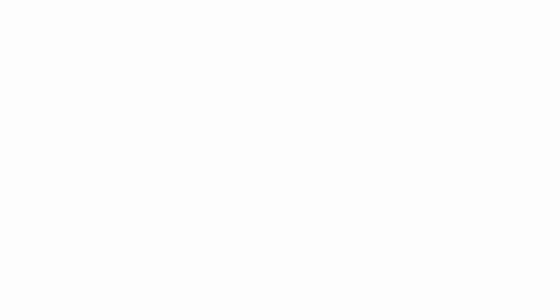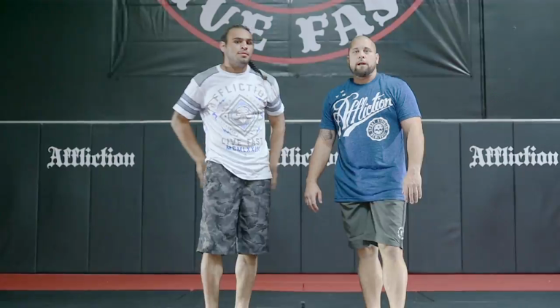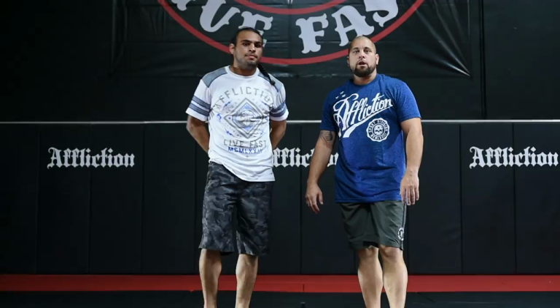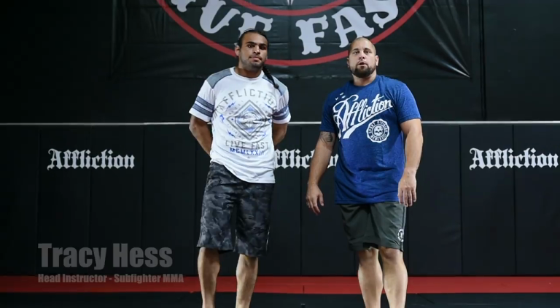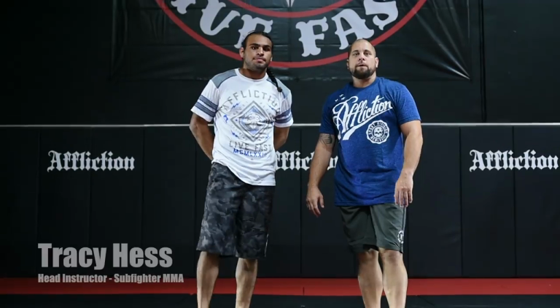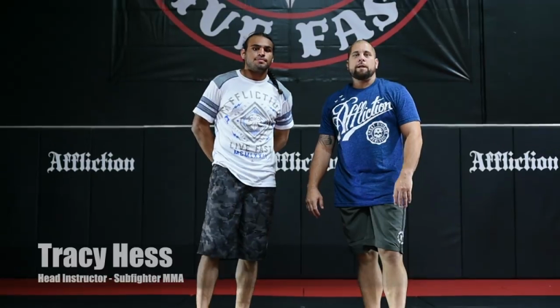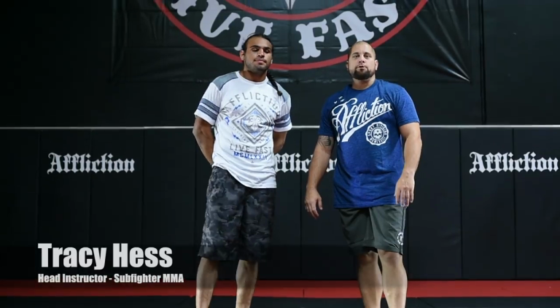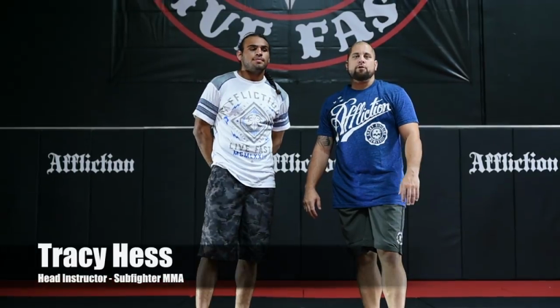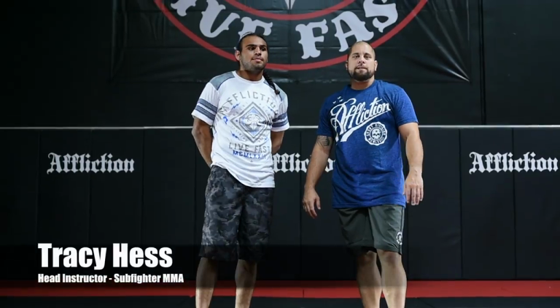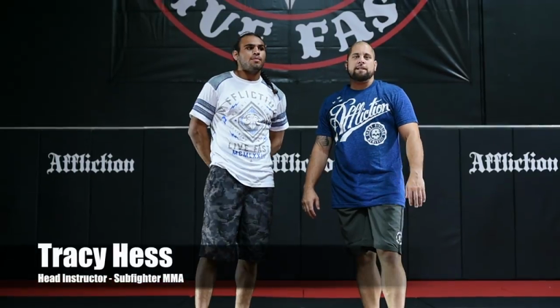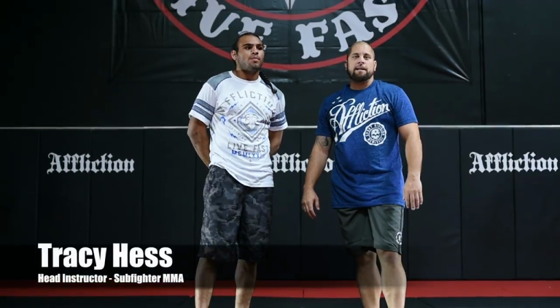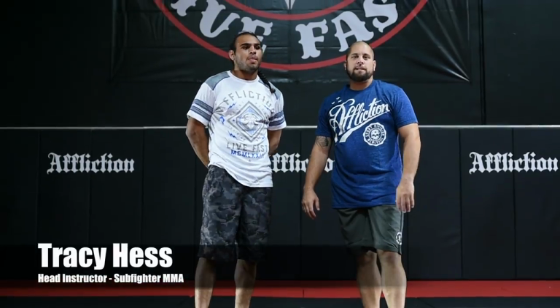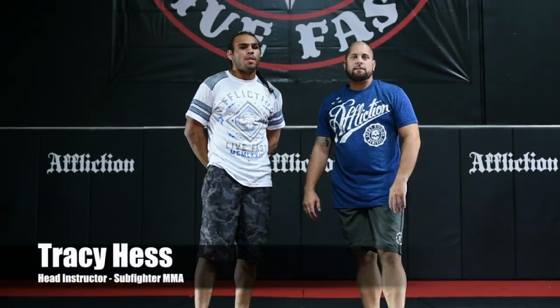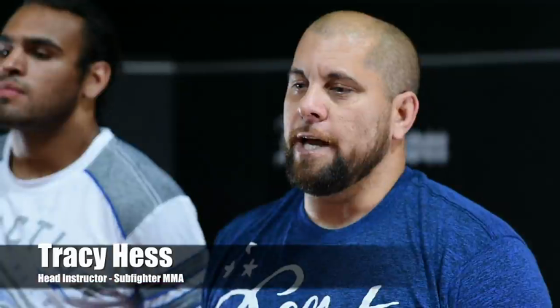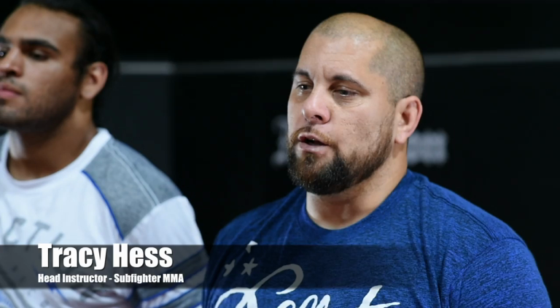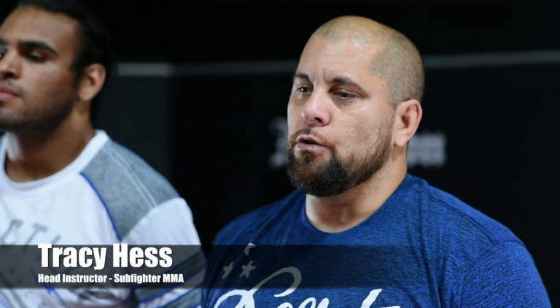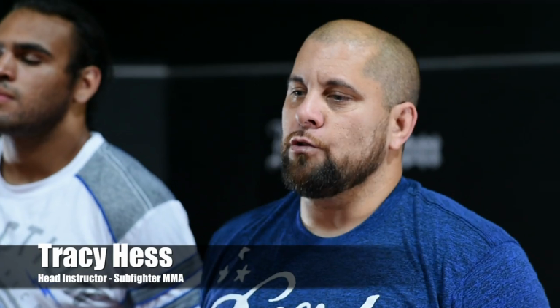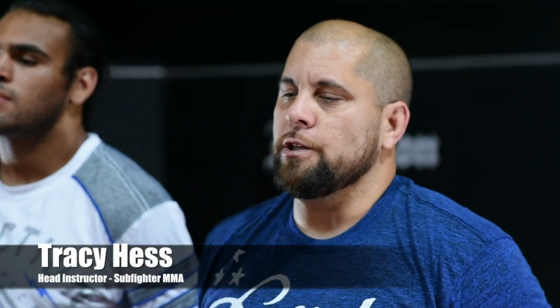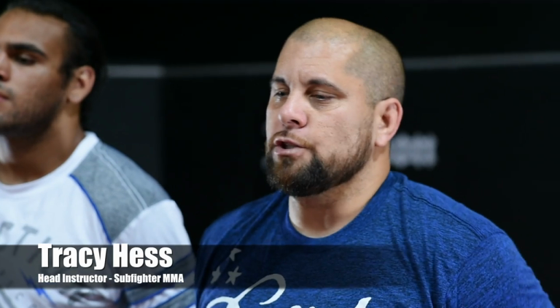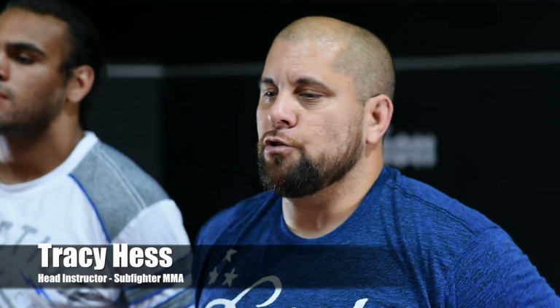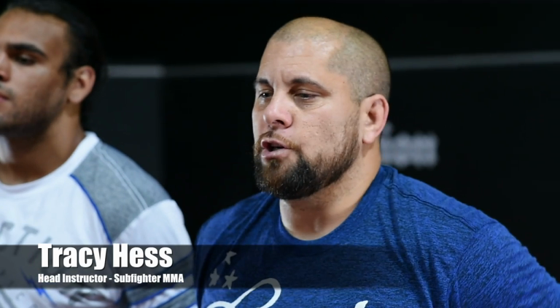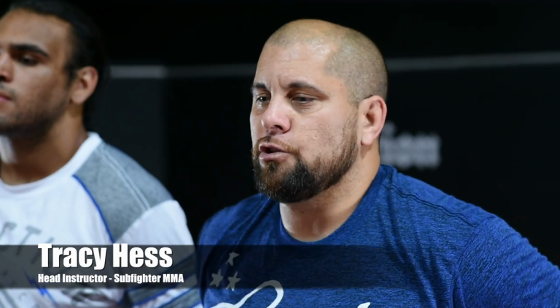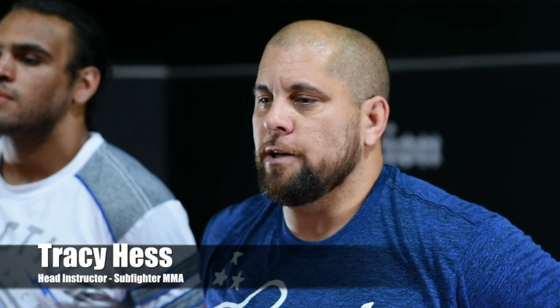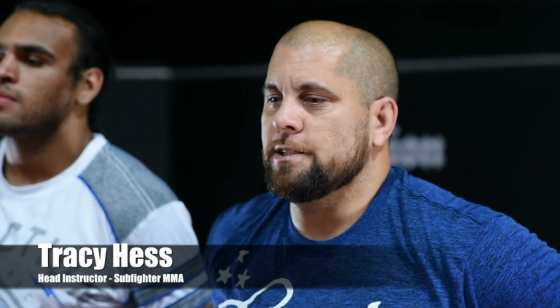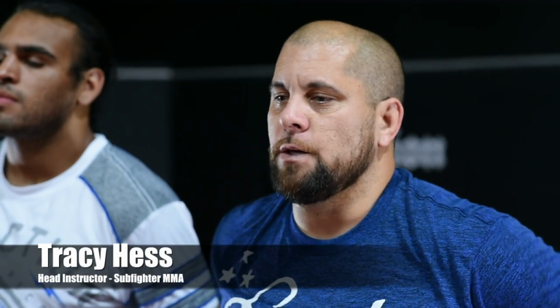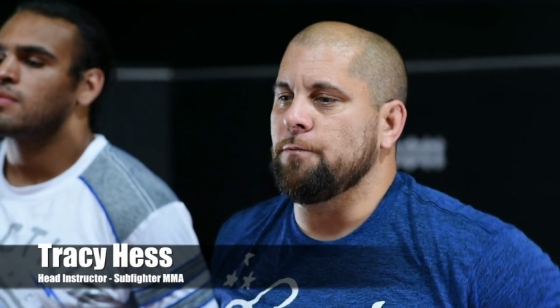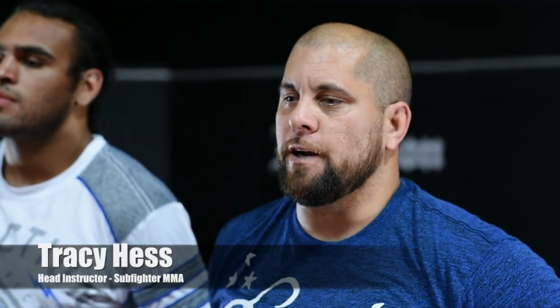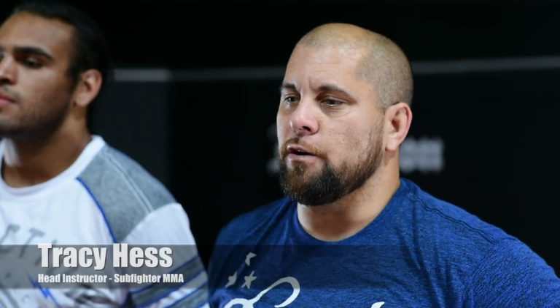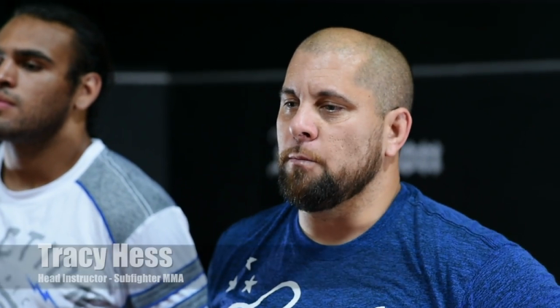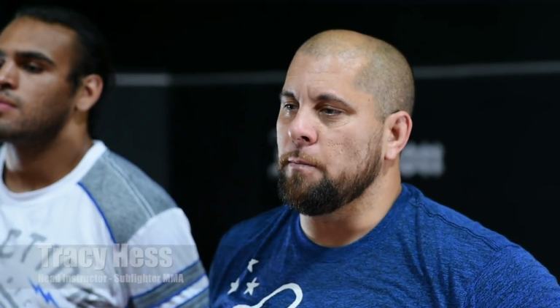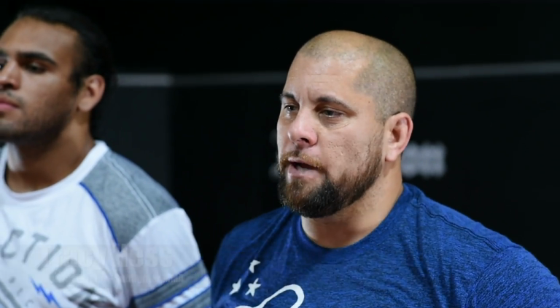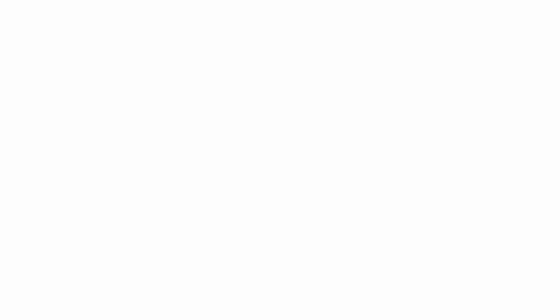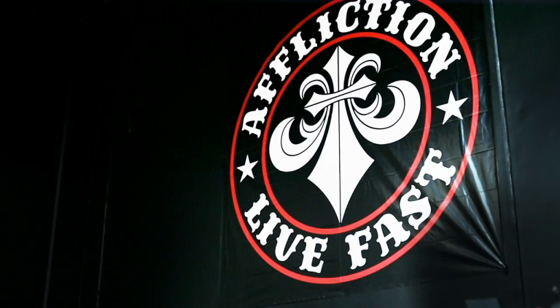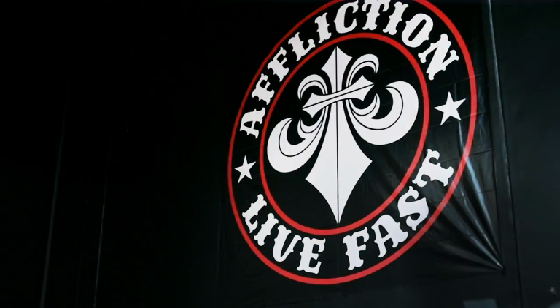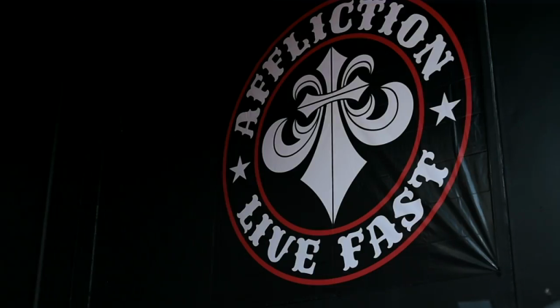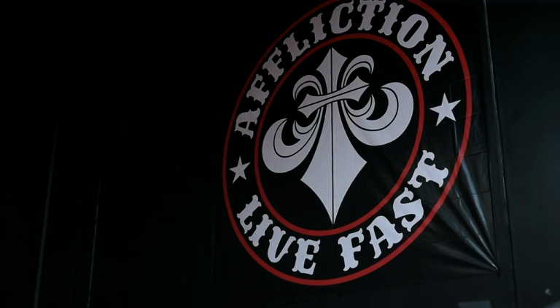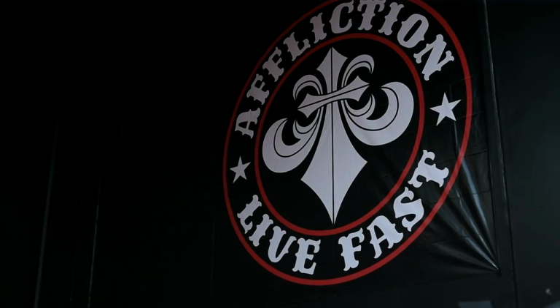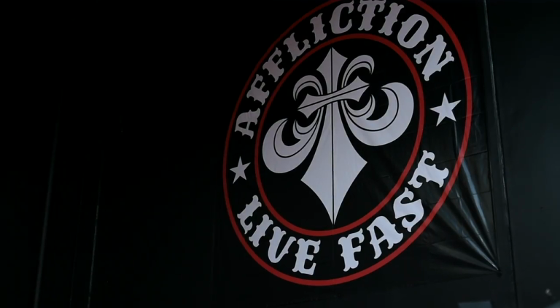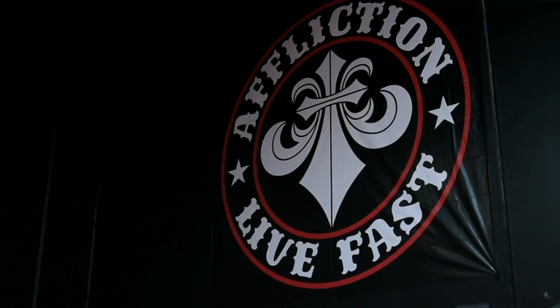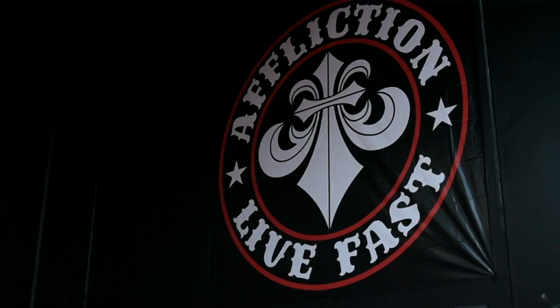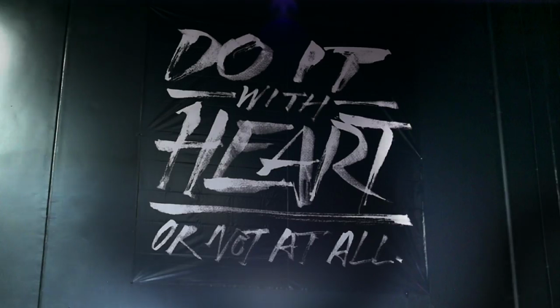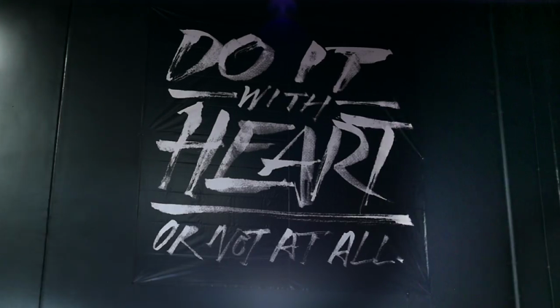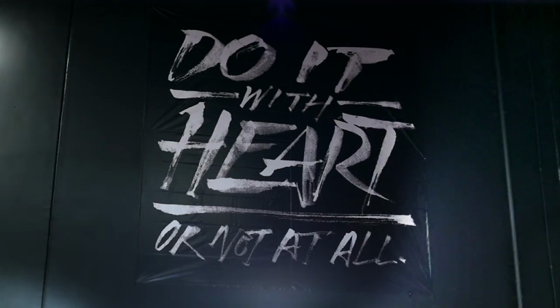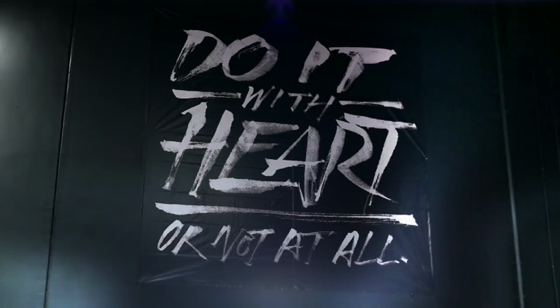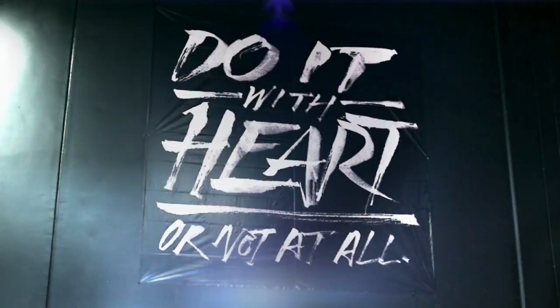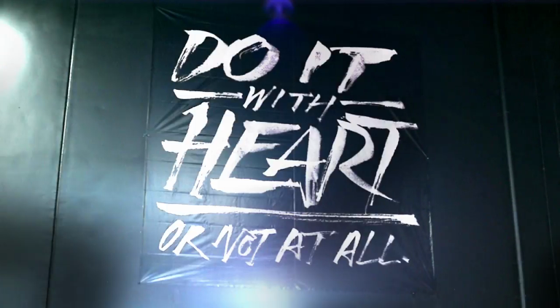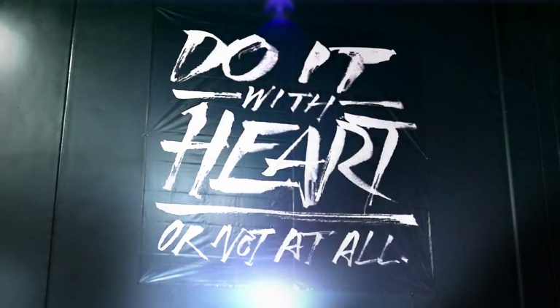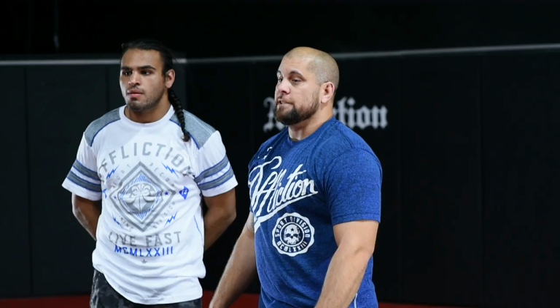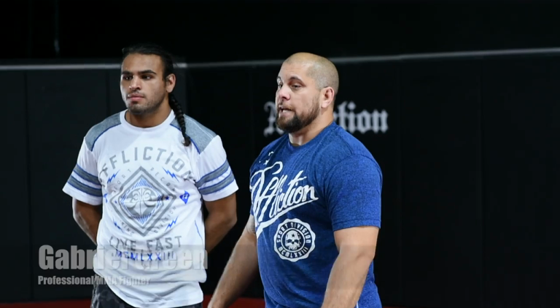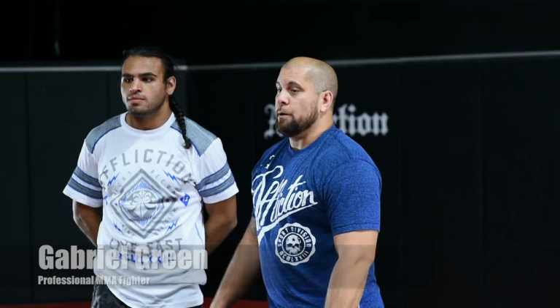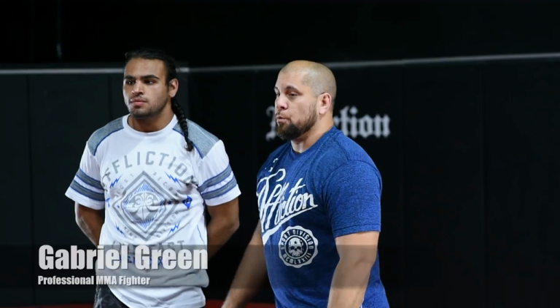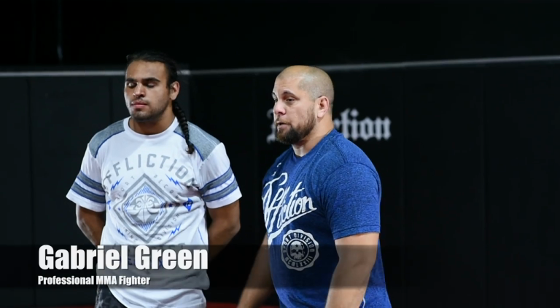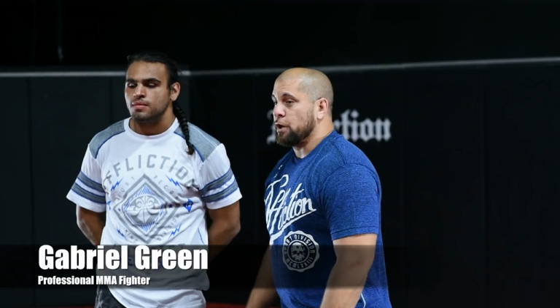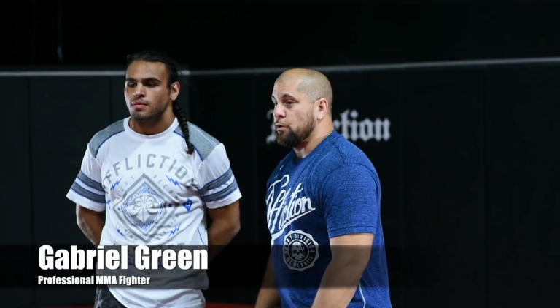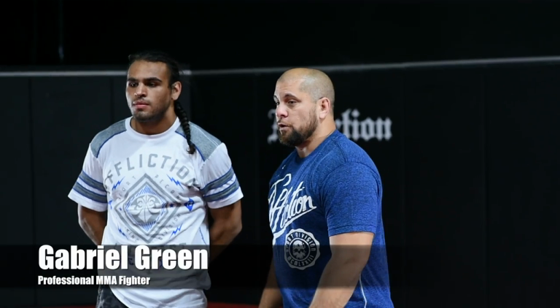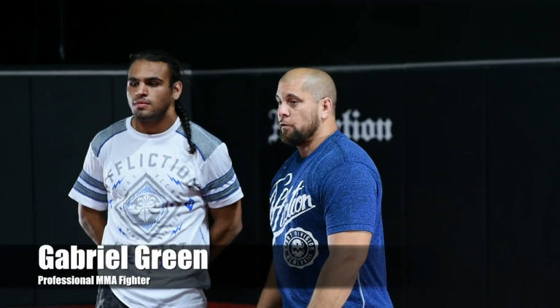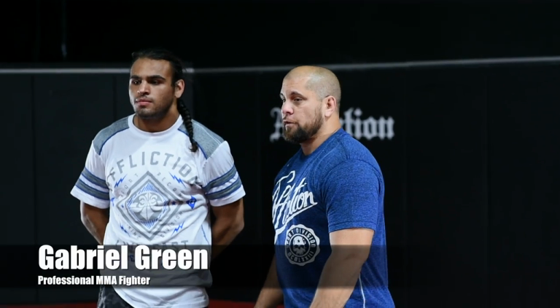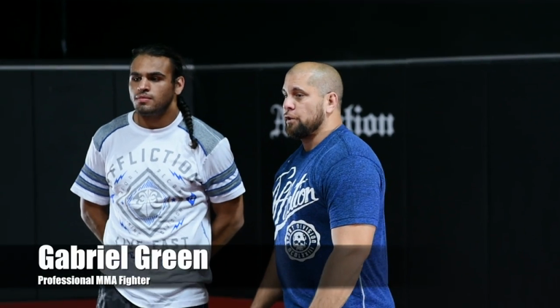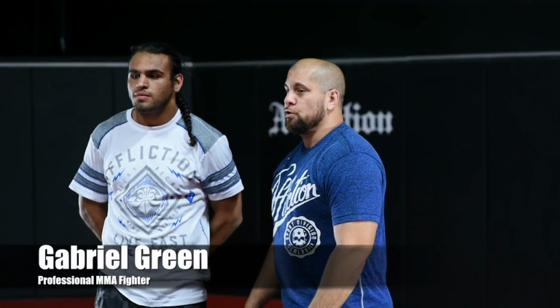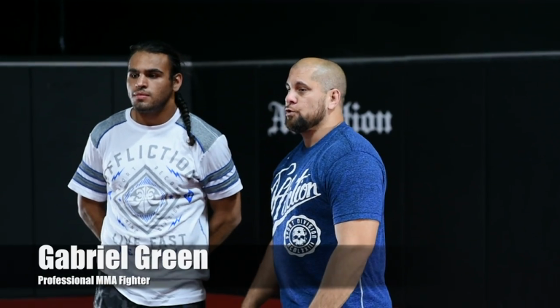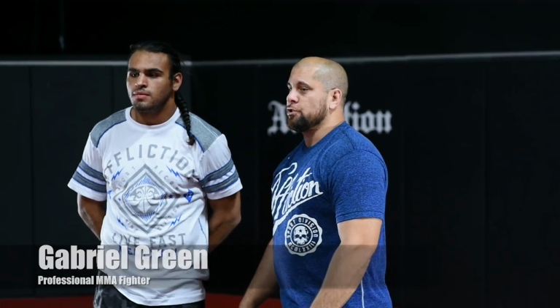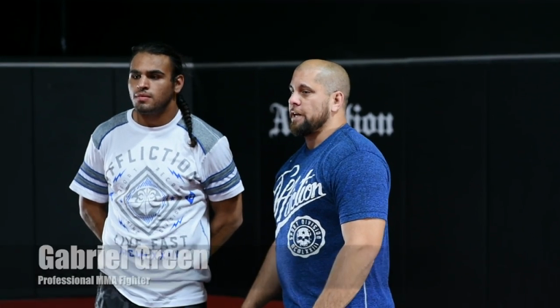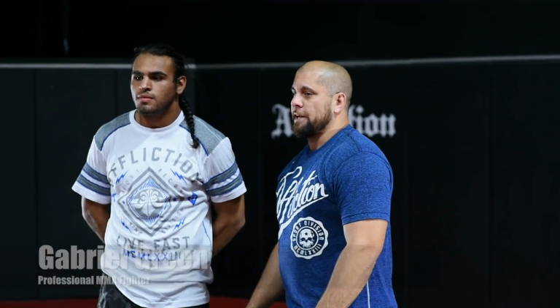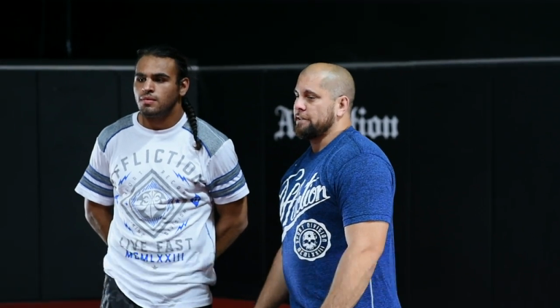Hello, my name is Tracy Hess, head owner and instructor of Subfighter MMA. We're here at the Affliction headquarters. Today we'll be going over the Who's Your Daddy technique.